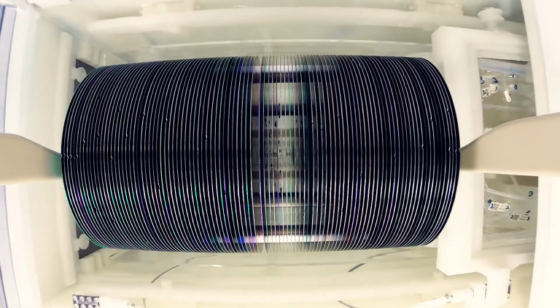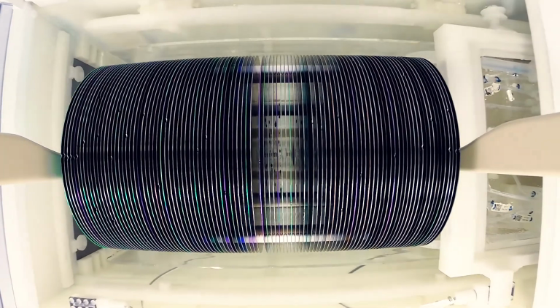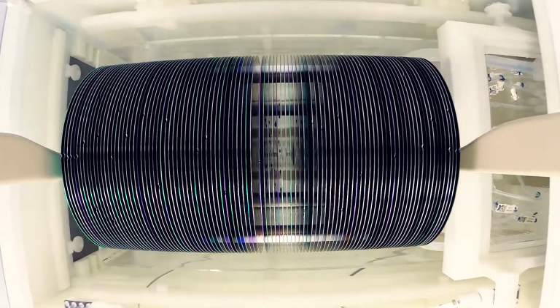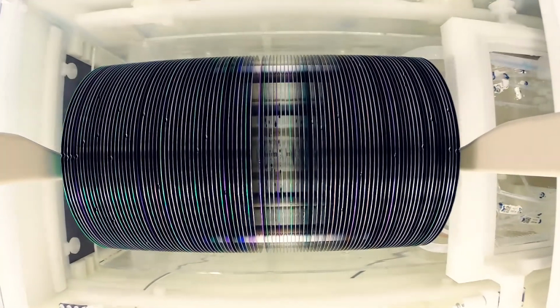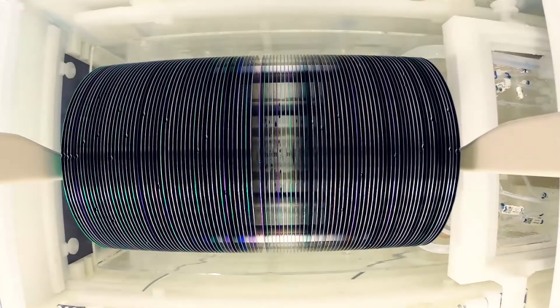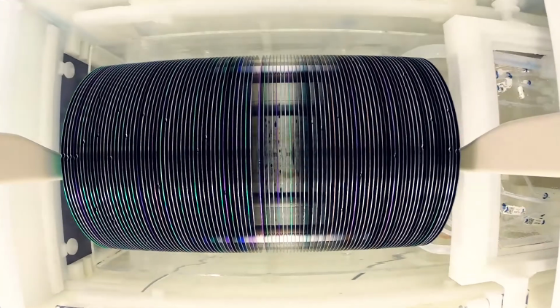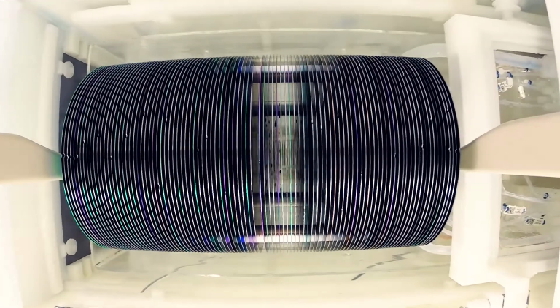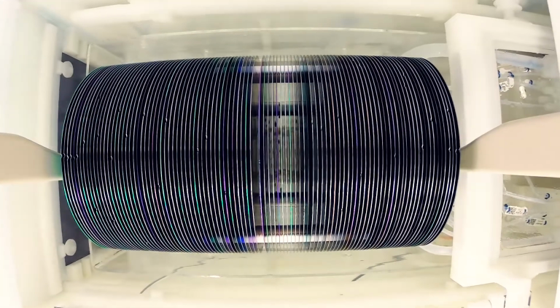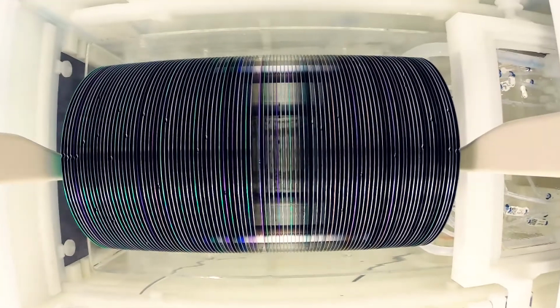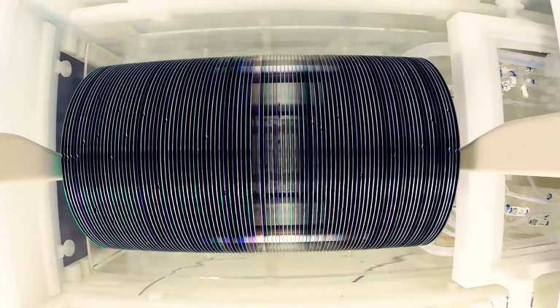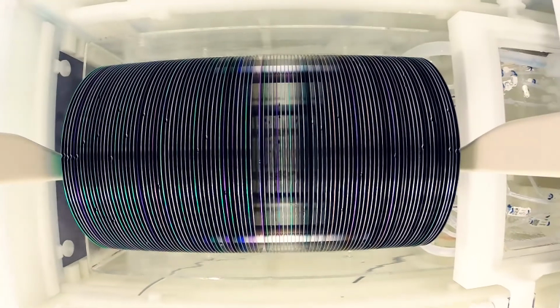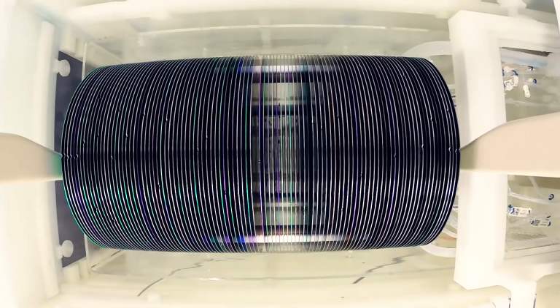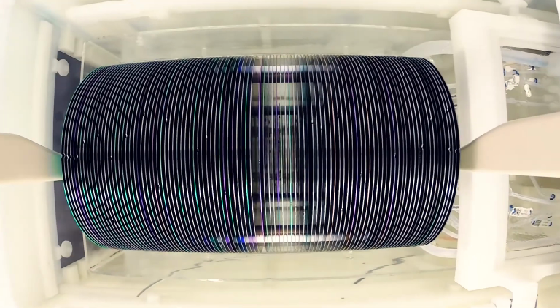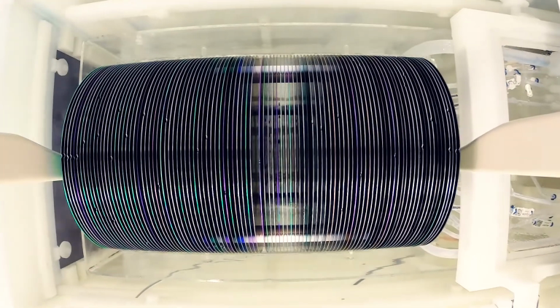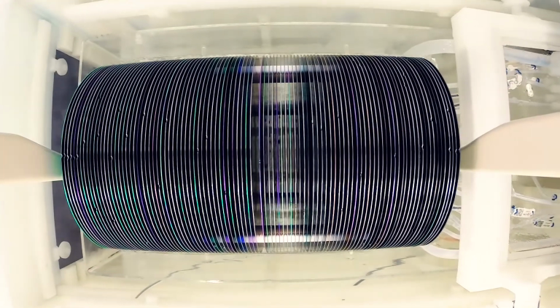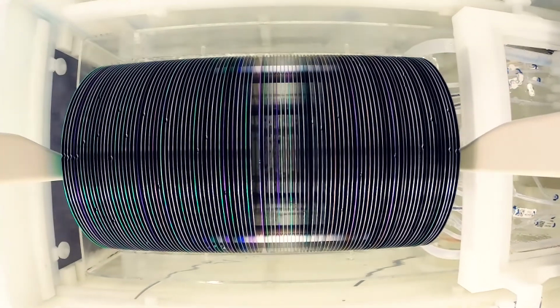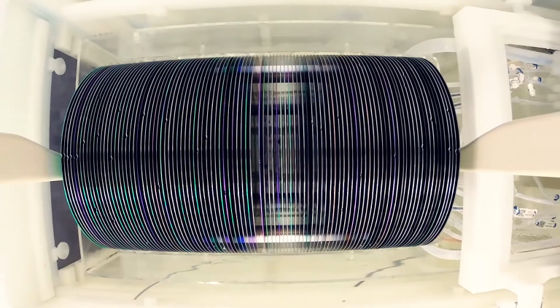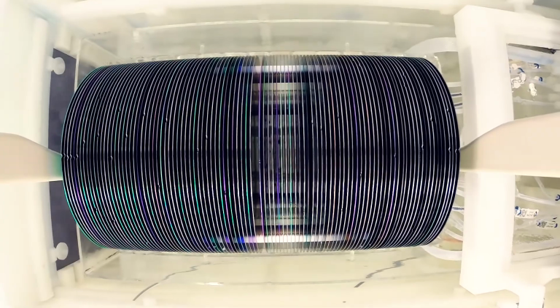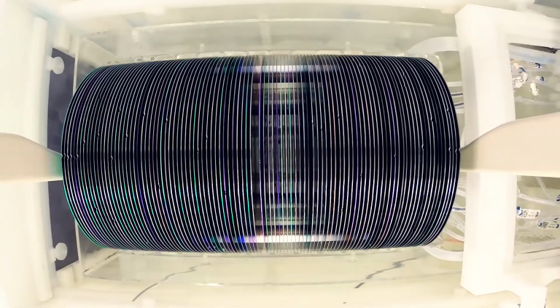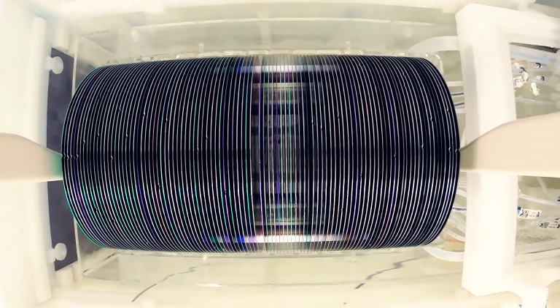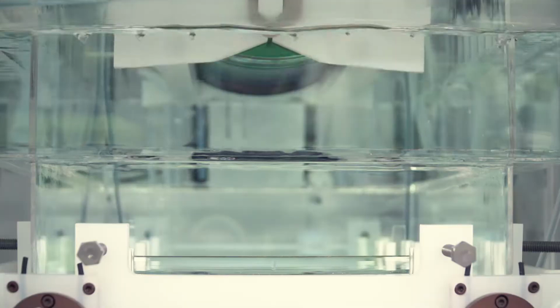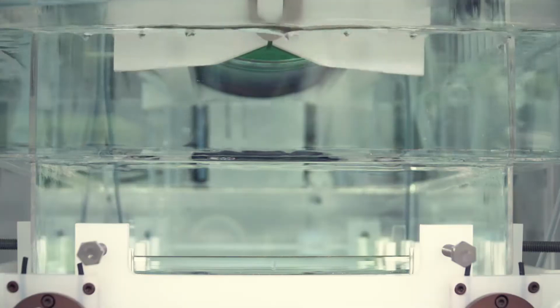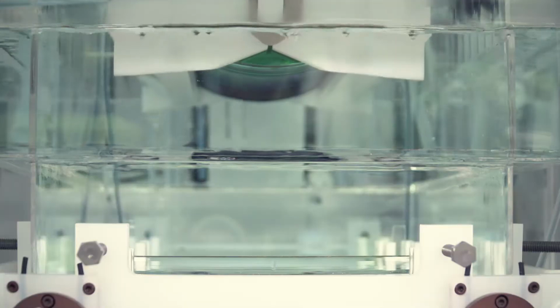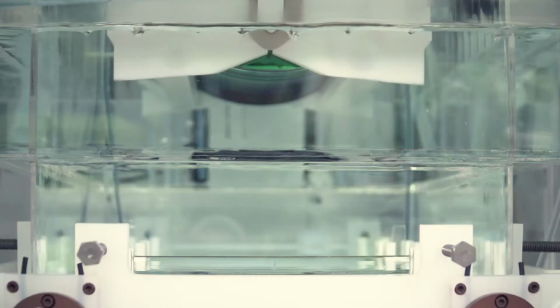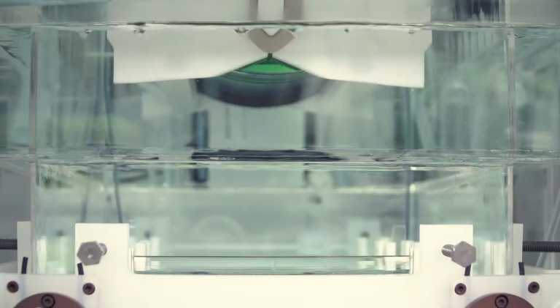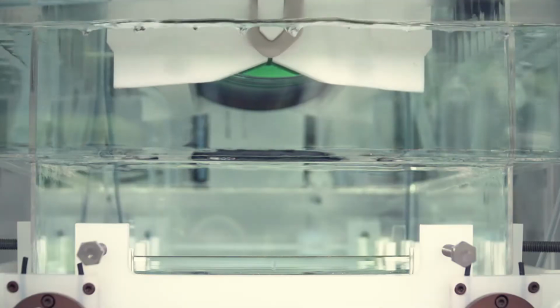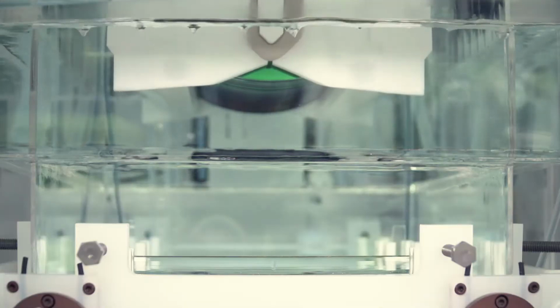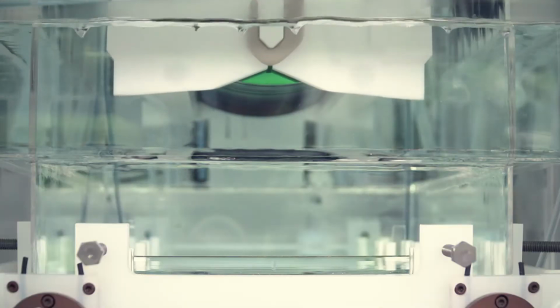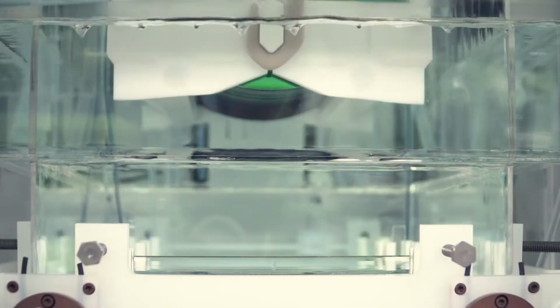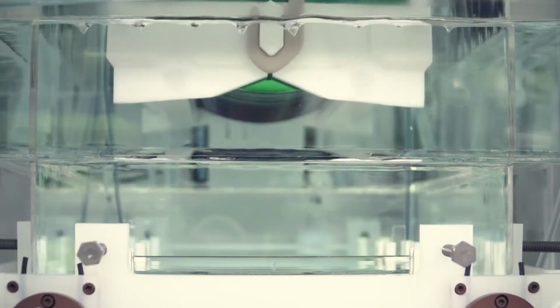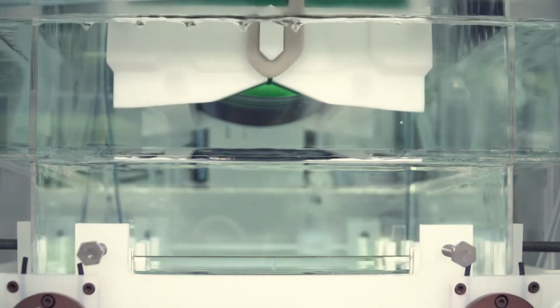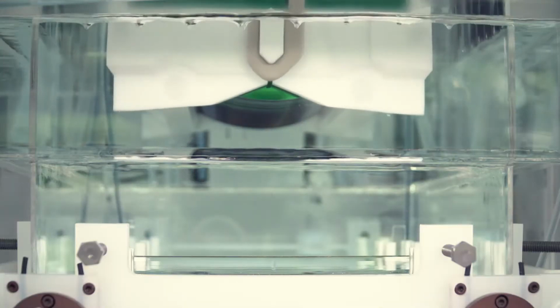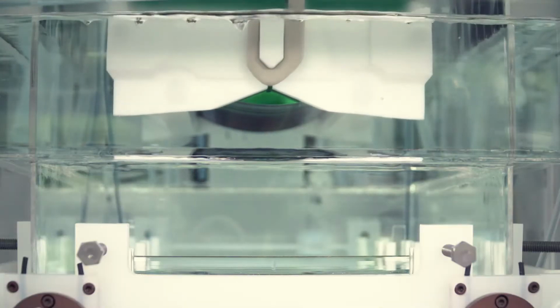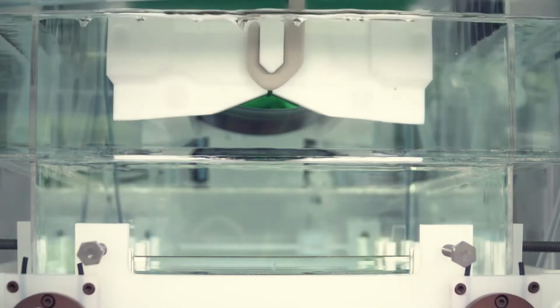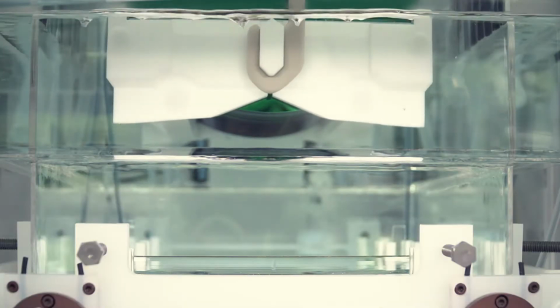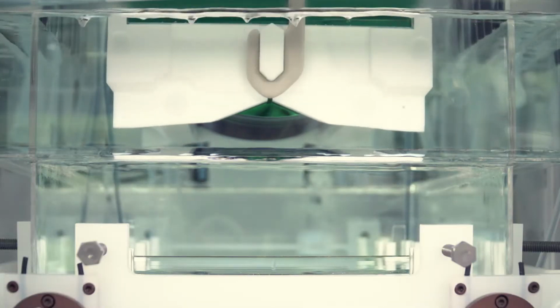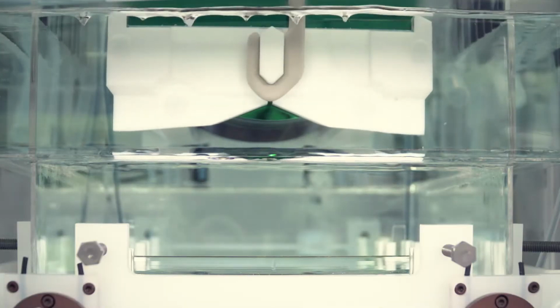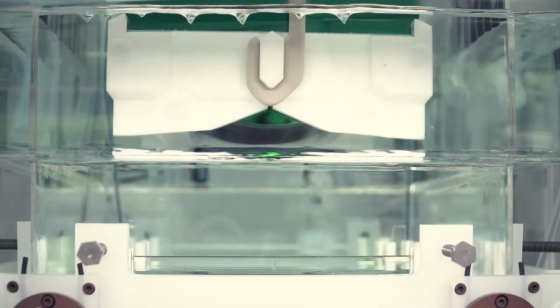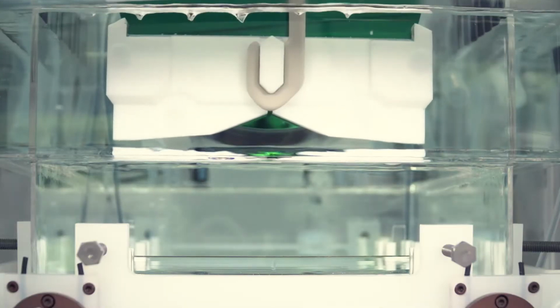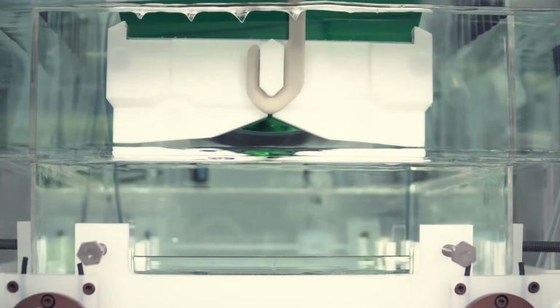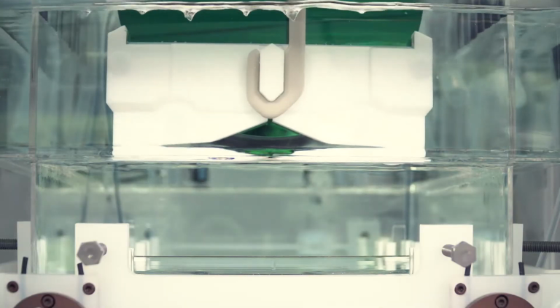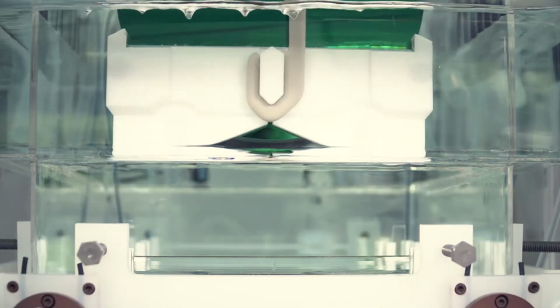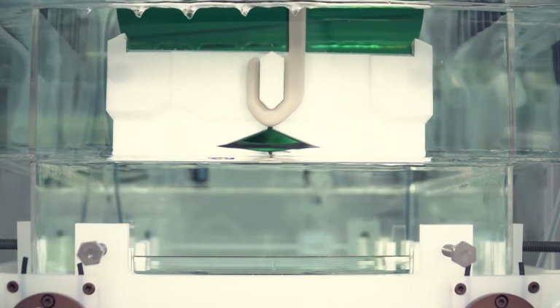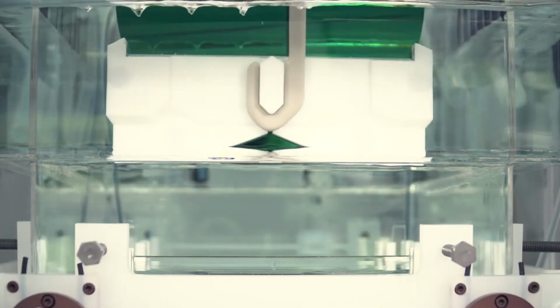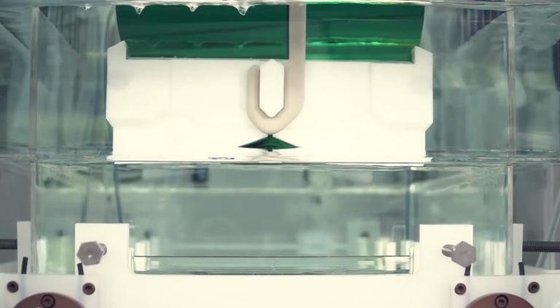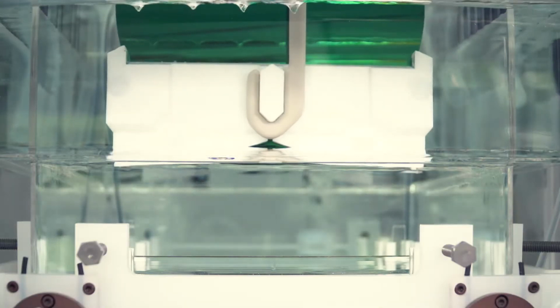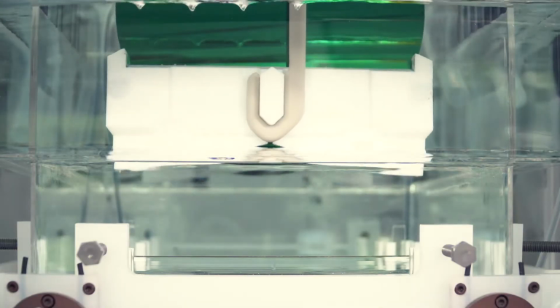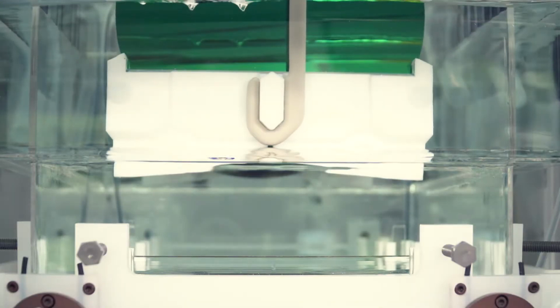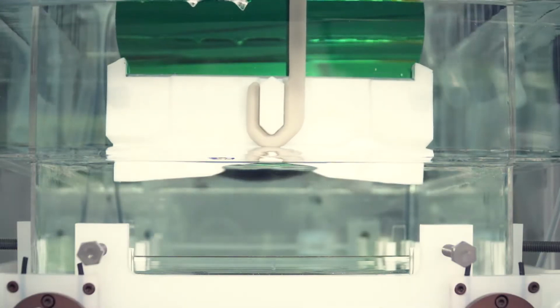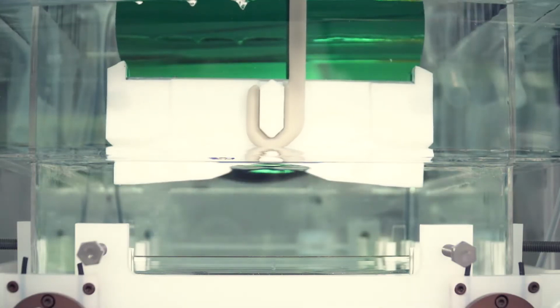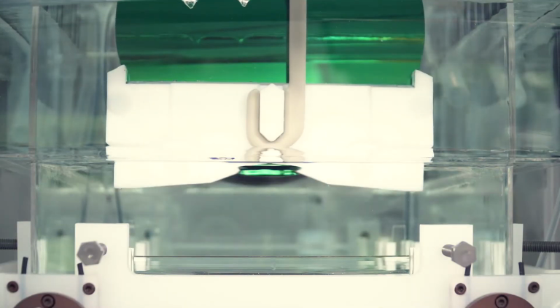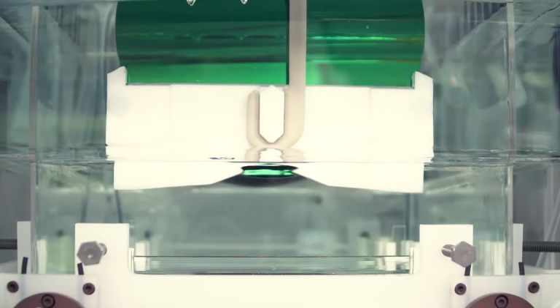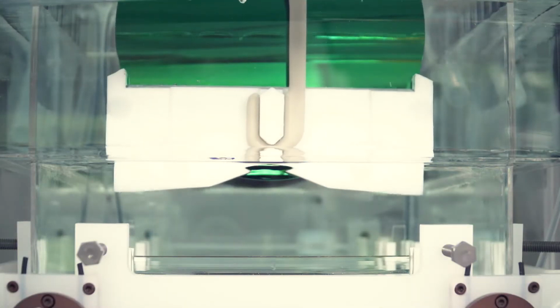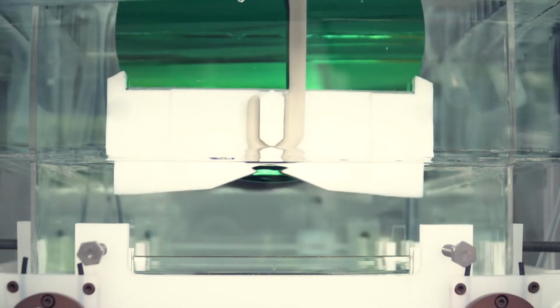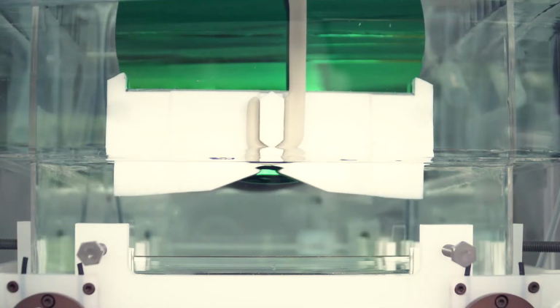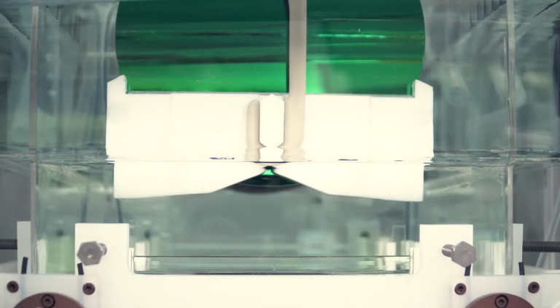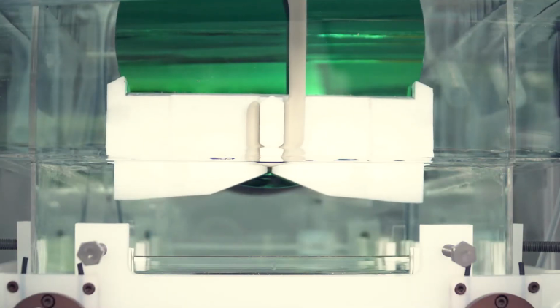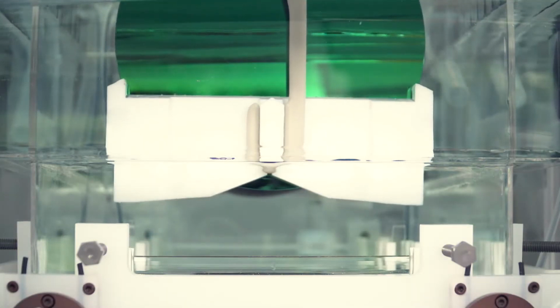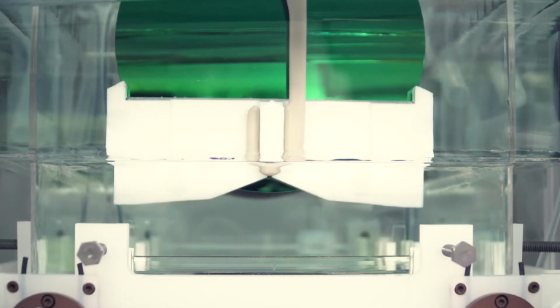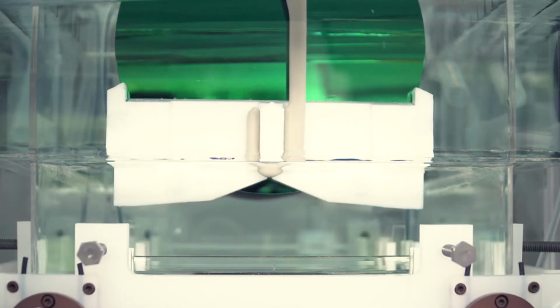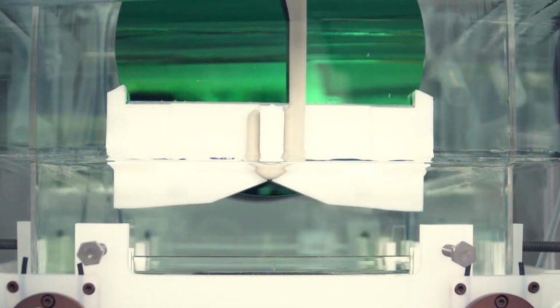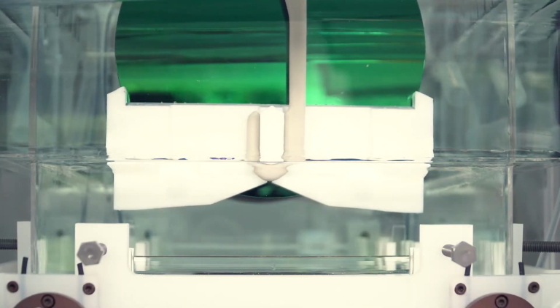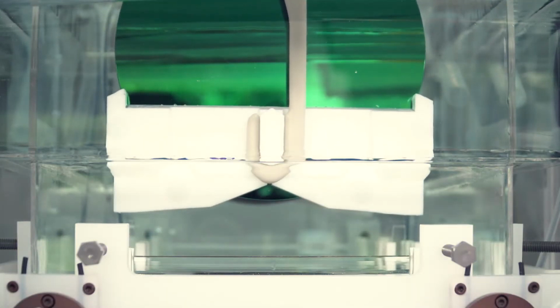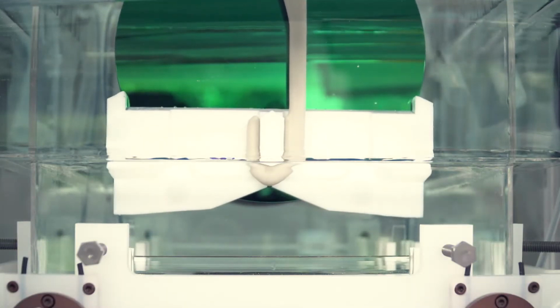Achieve best performance with our fully automated, state-of-the-art, 300 mm wafer wet process tool.